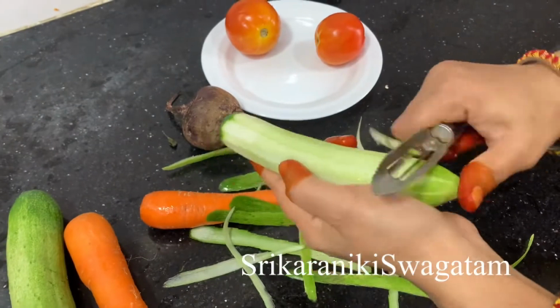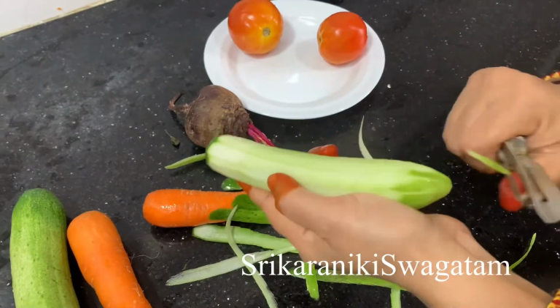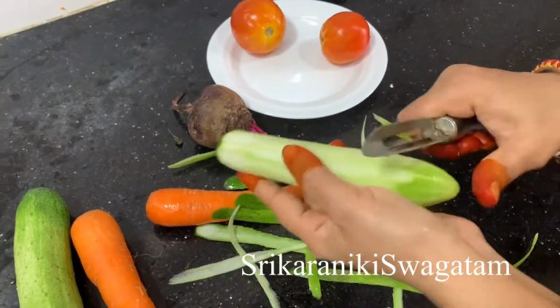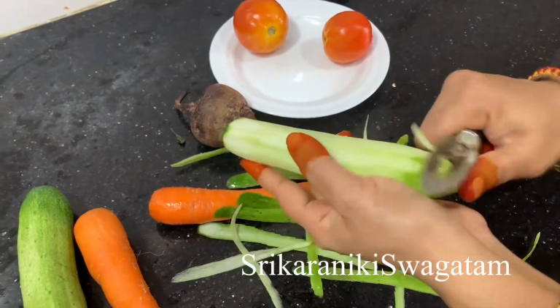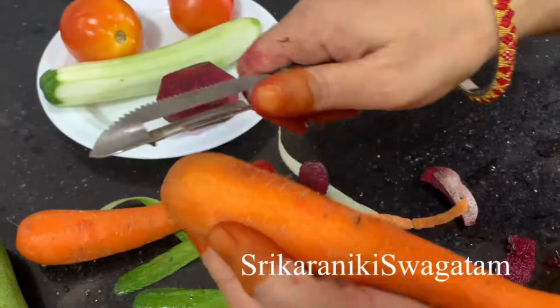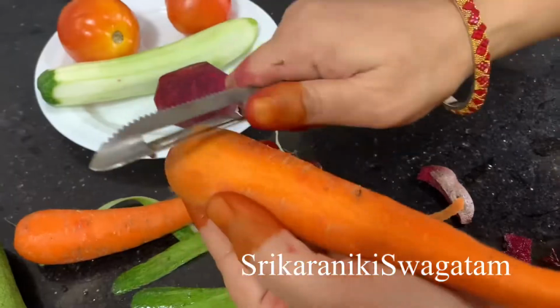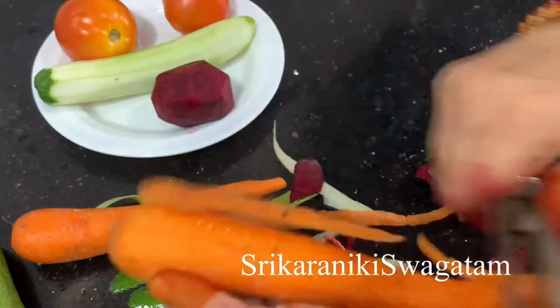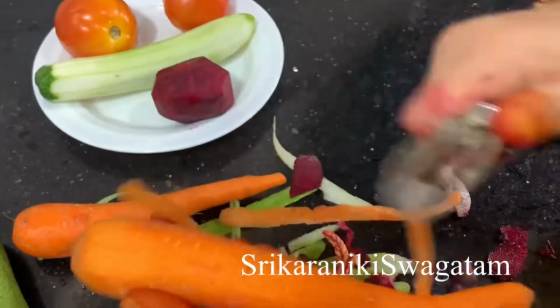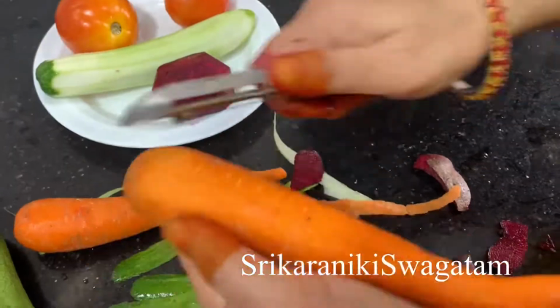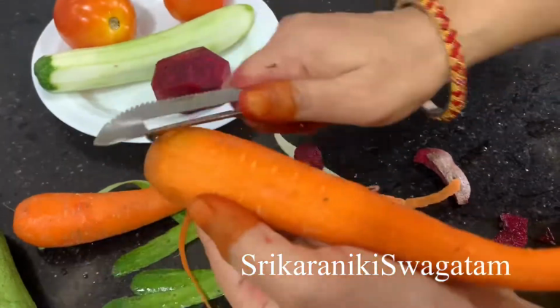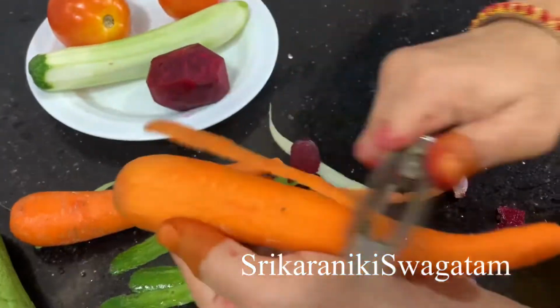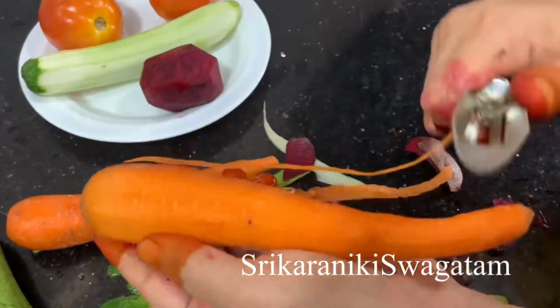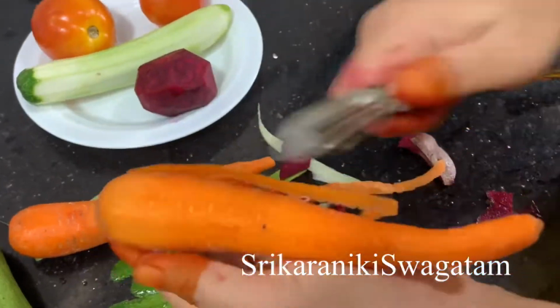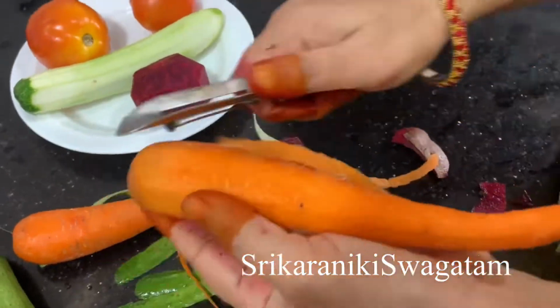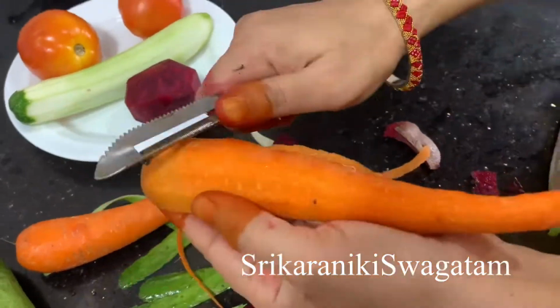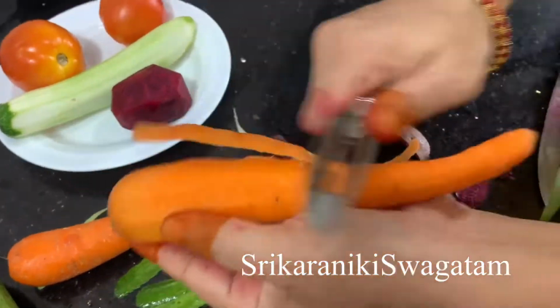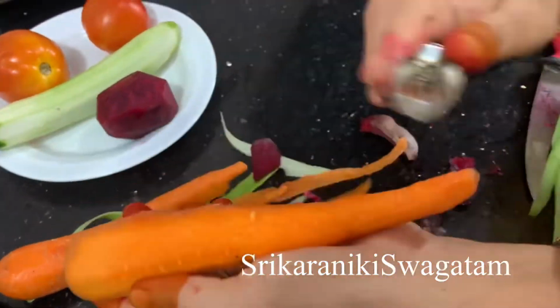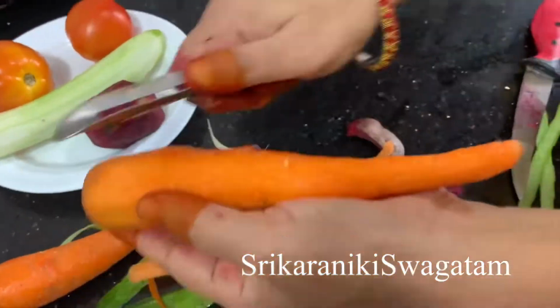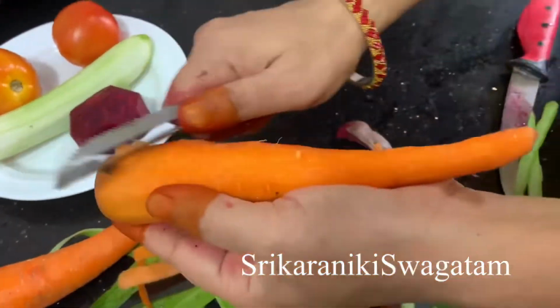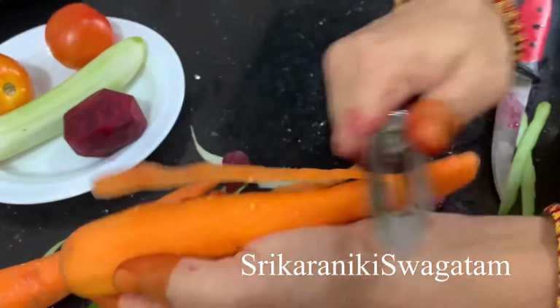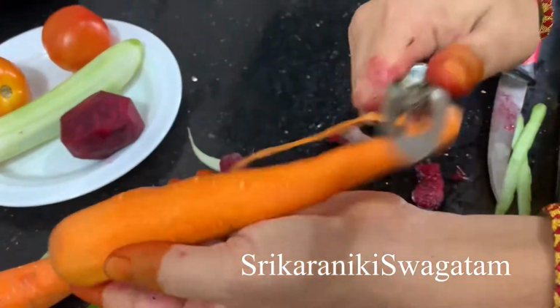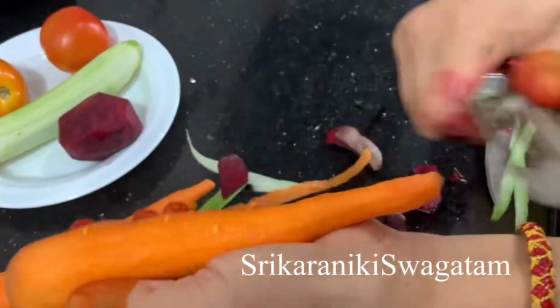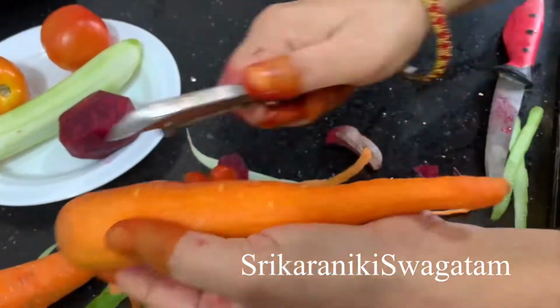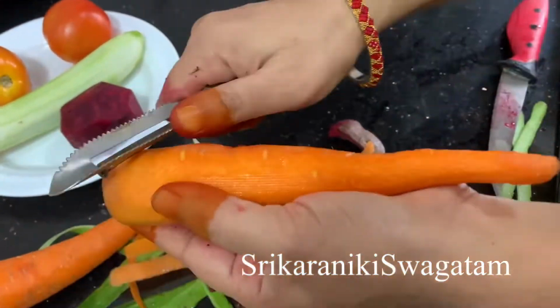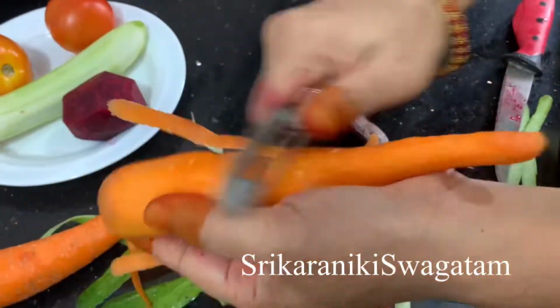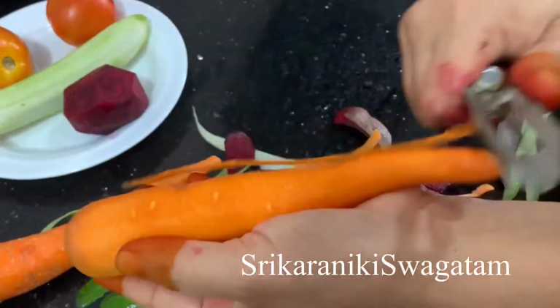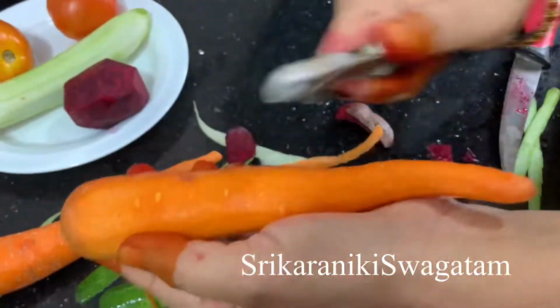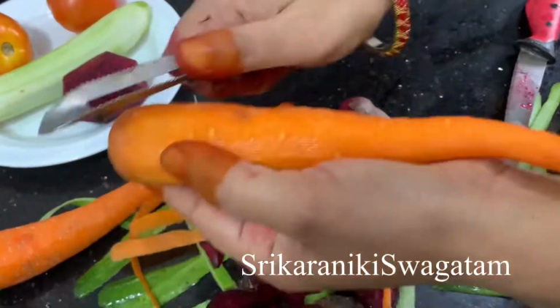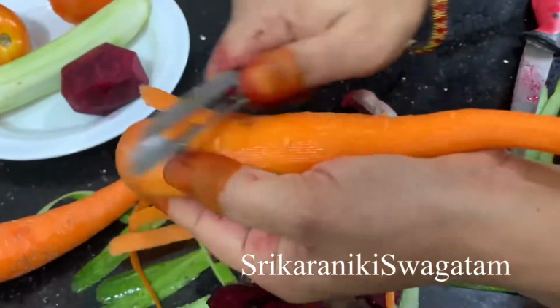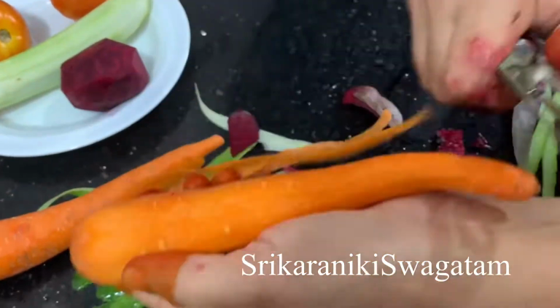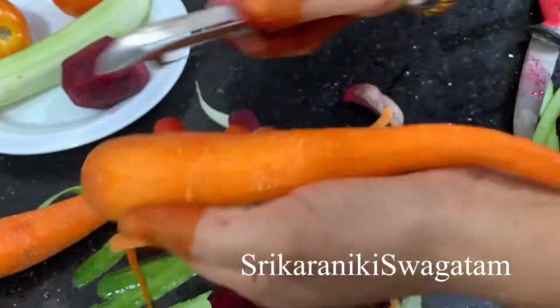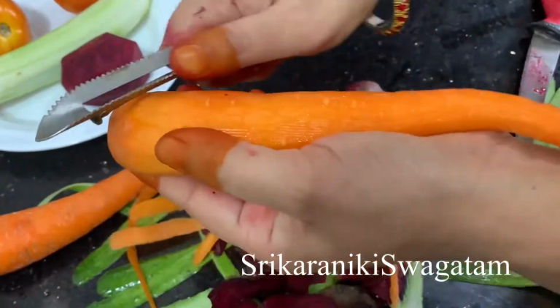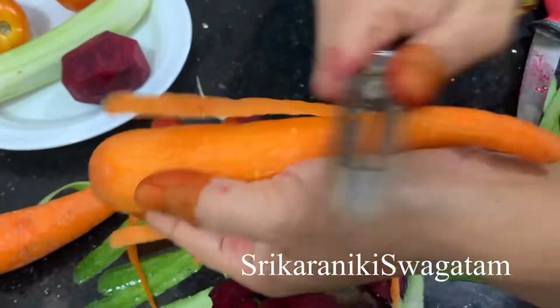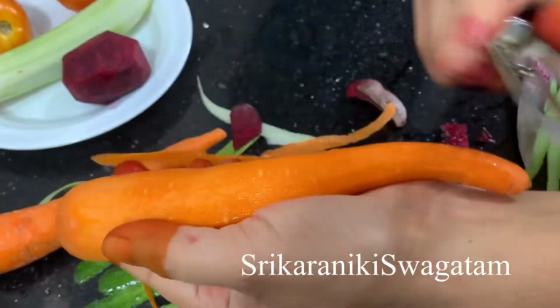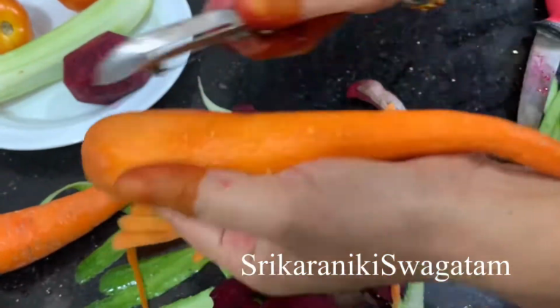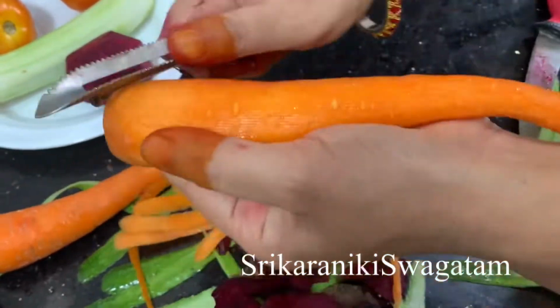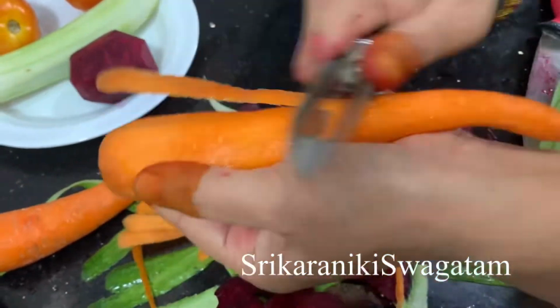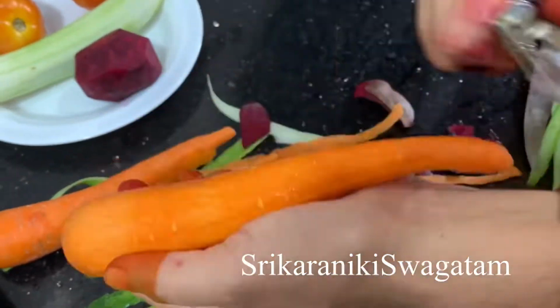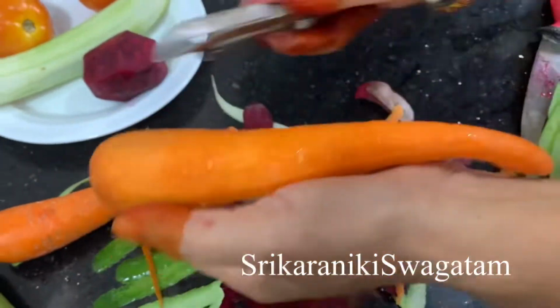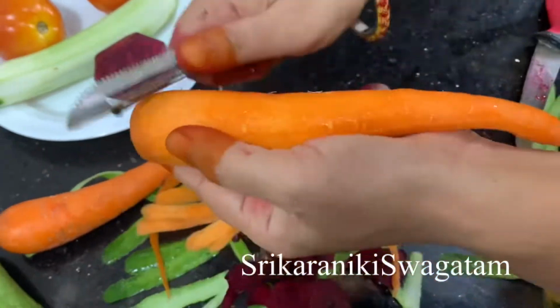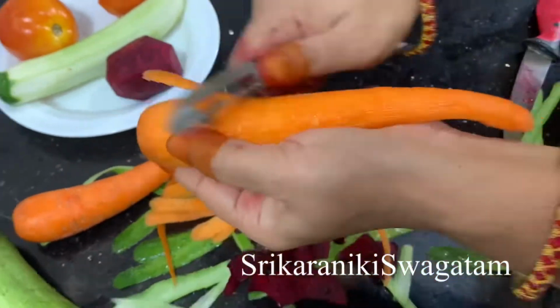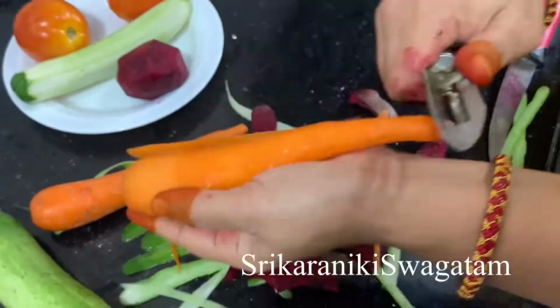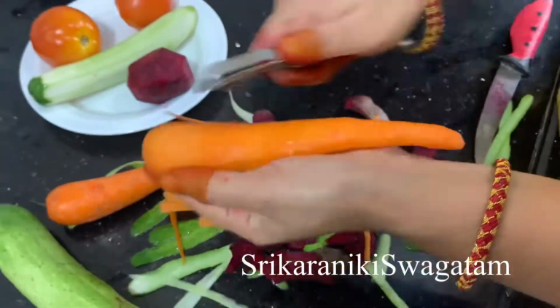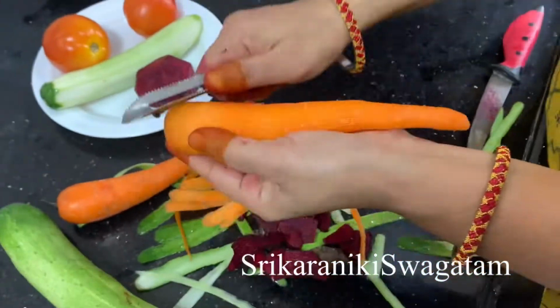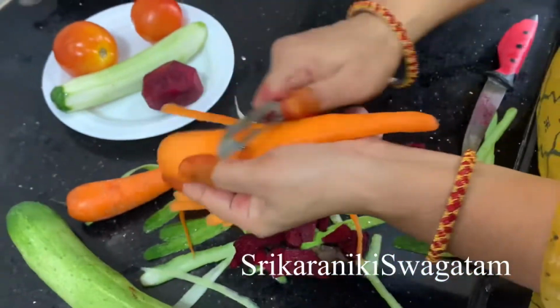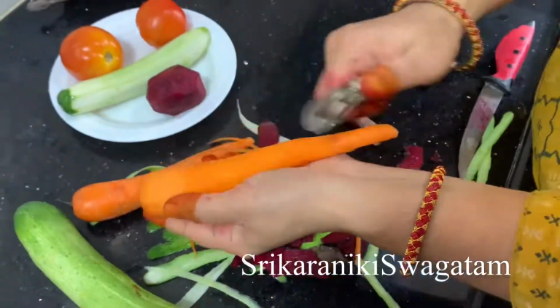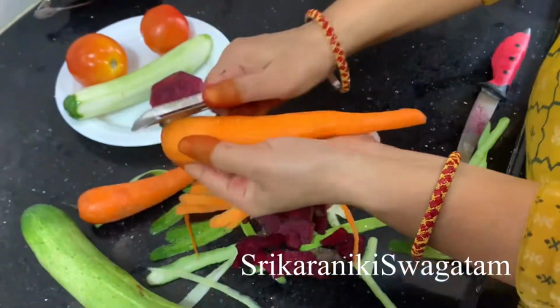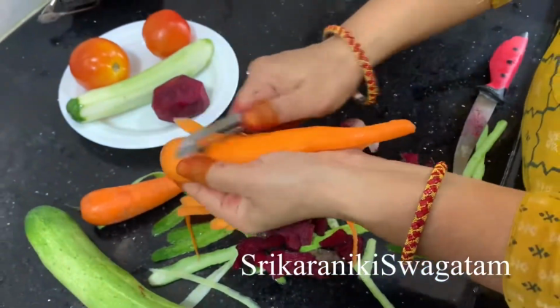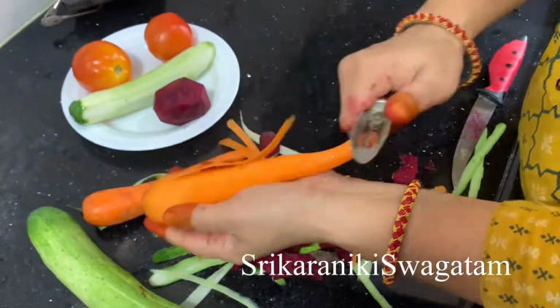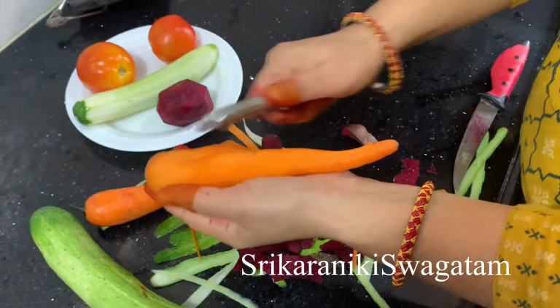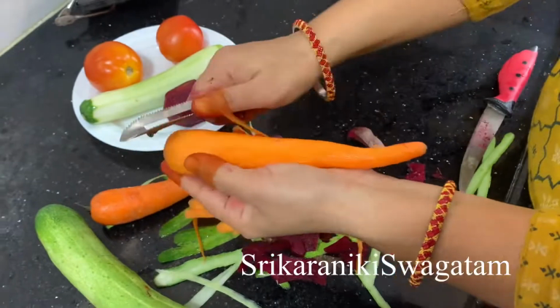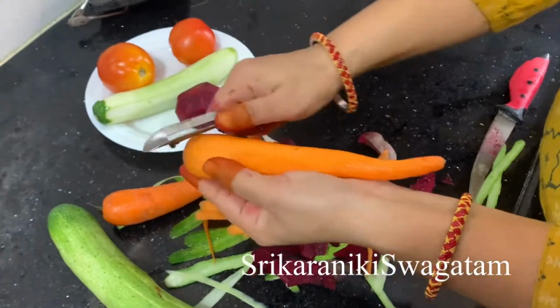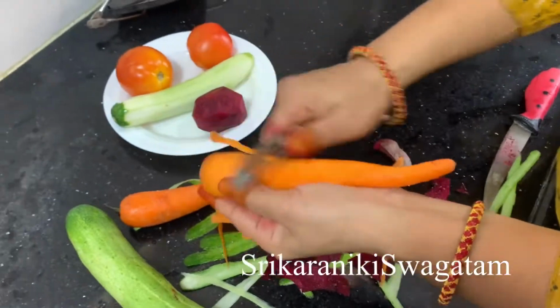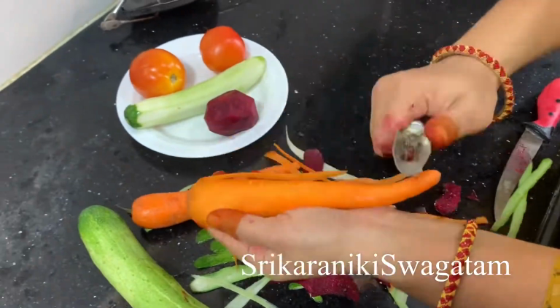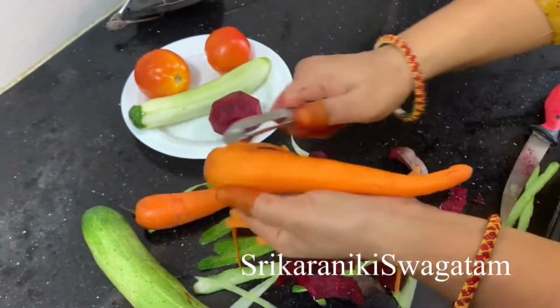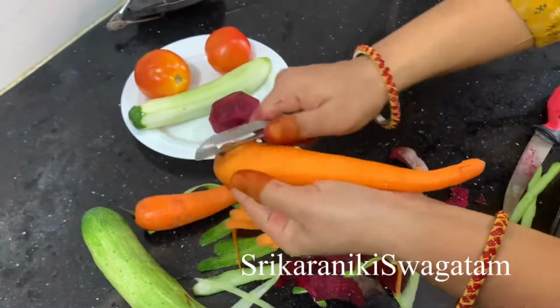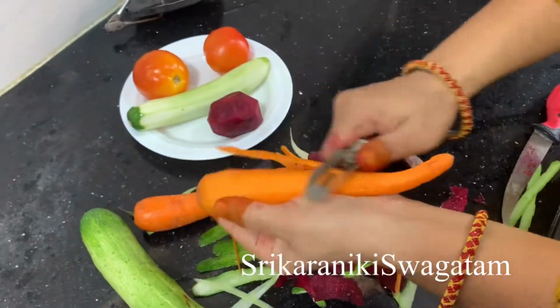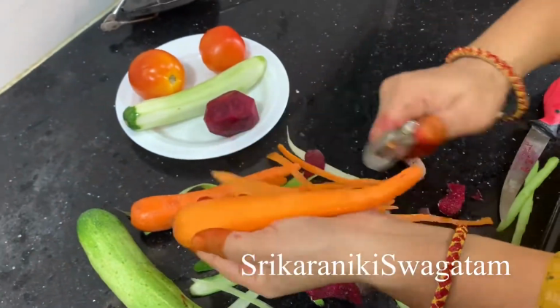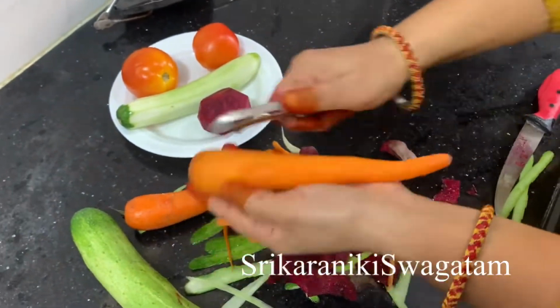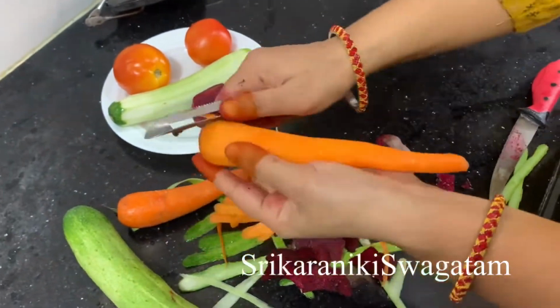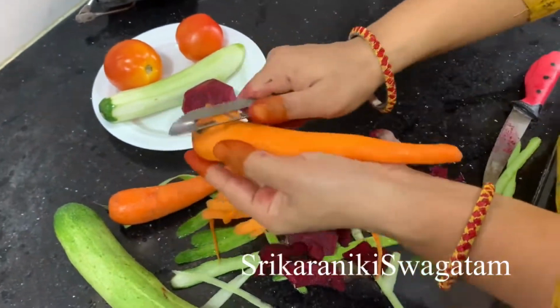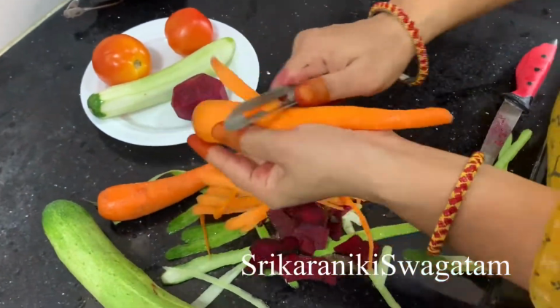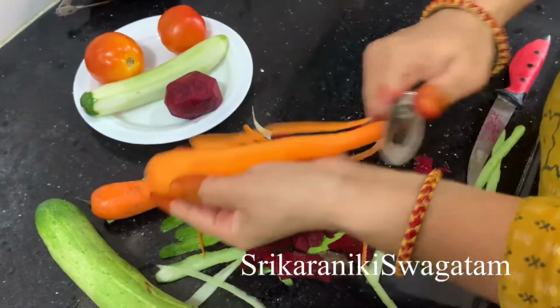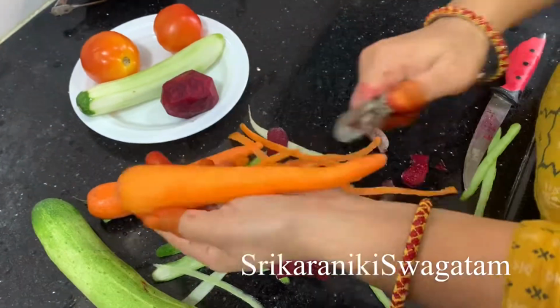The ingredients are: carrot, beetroot, tomato, pepper, and bread.